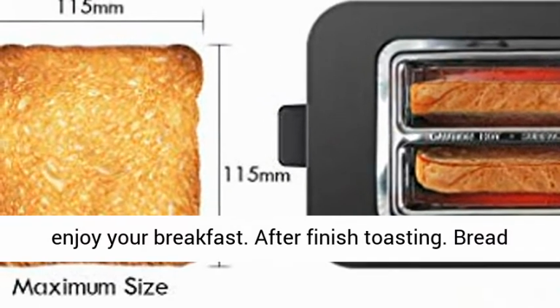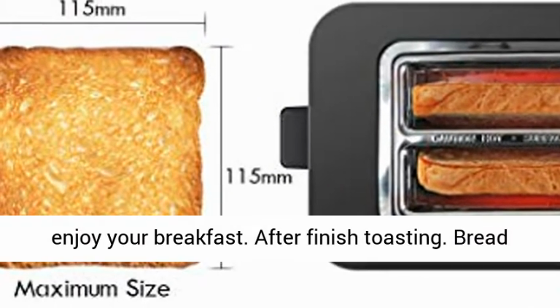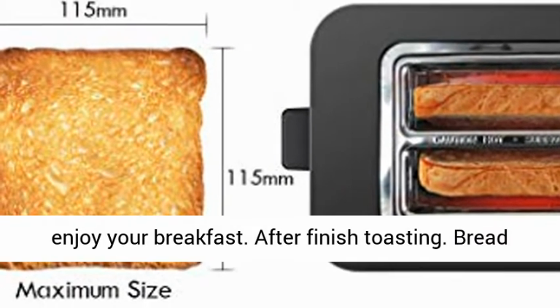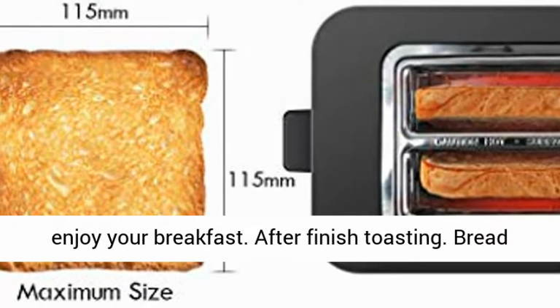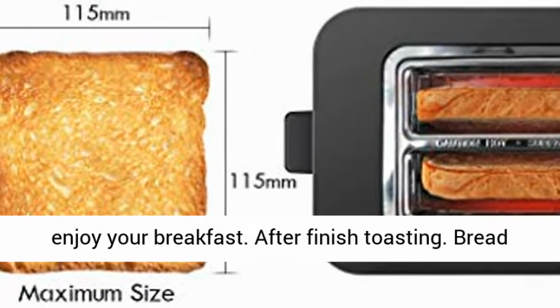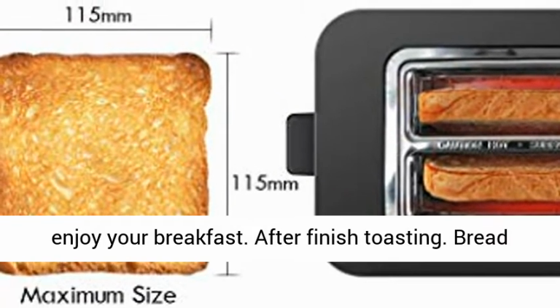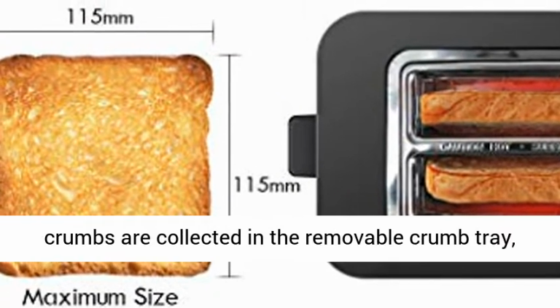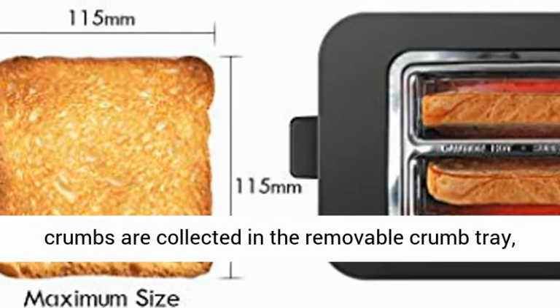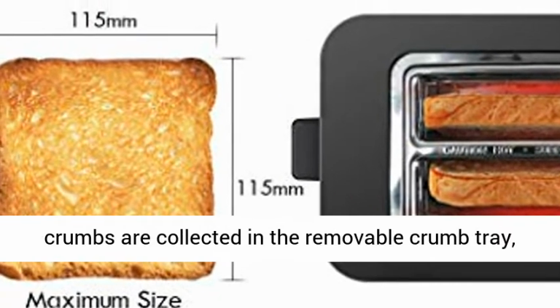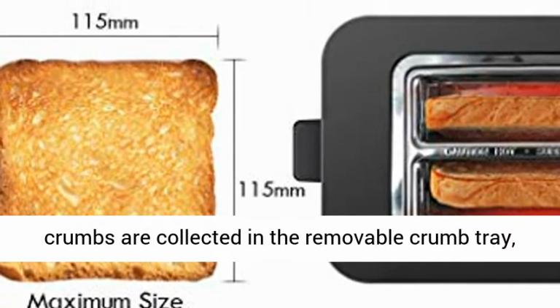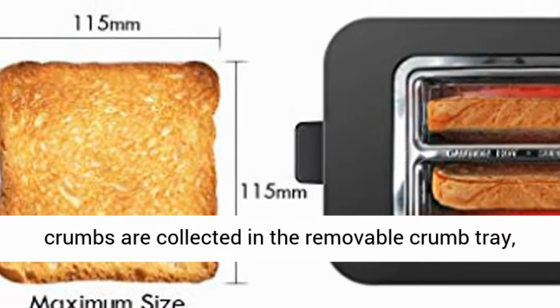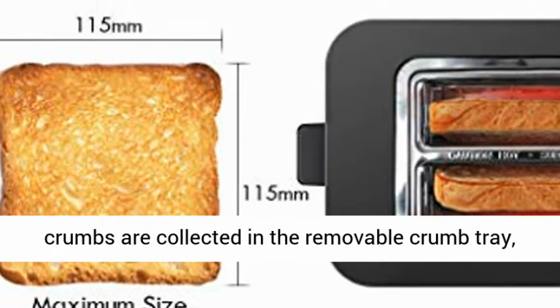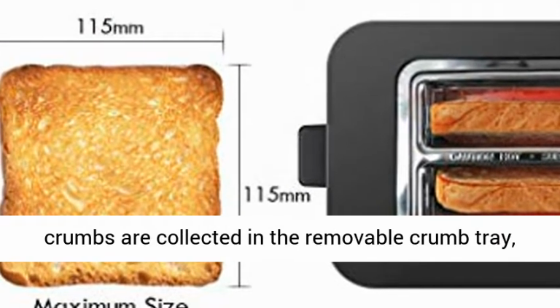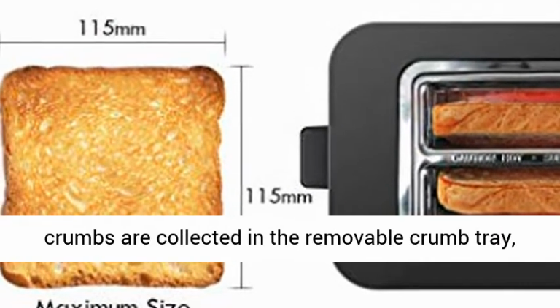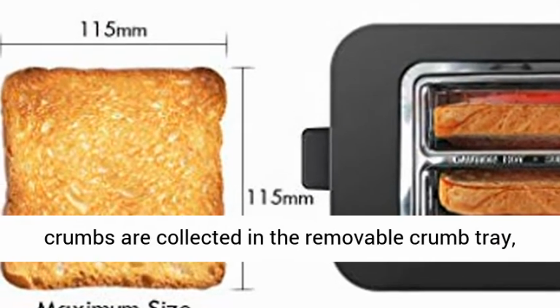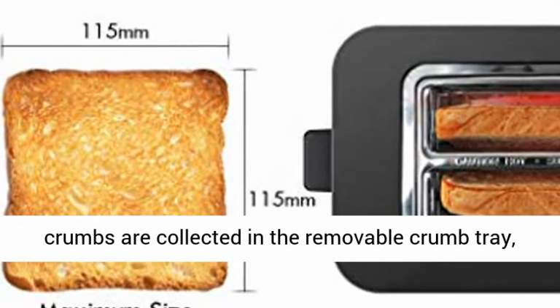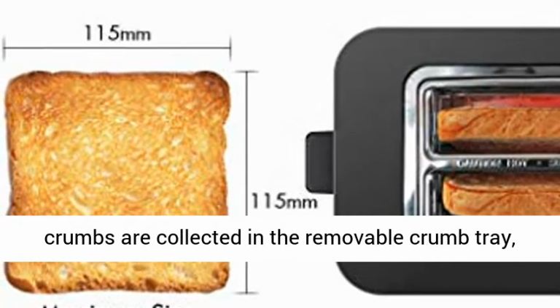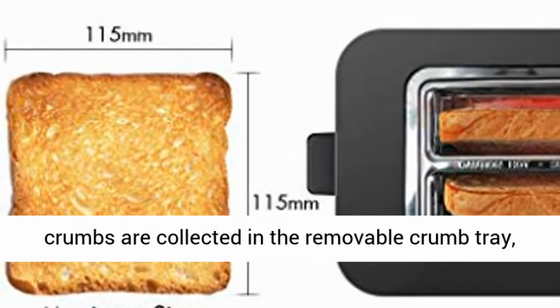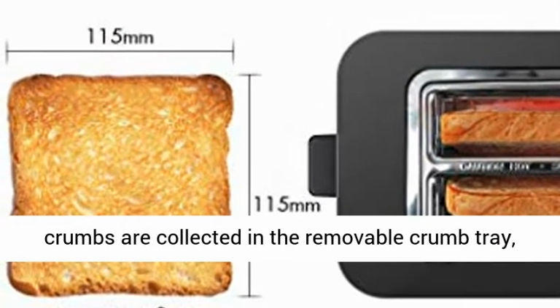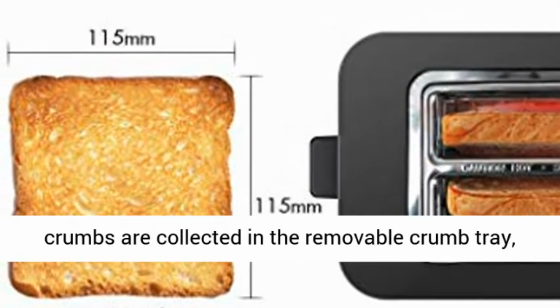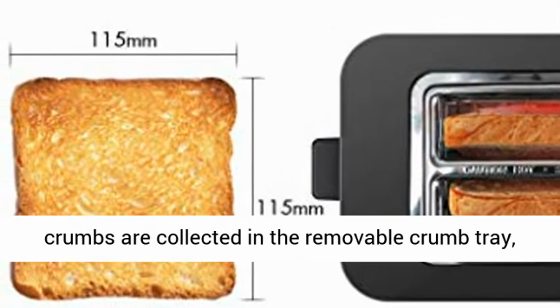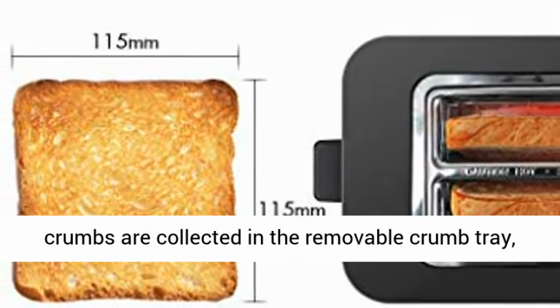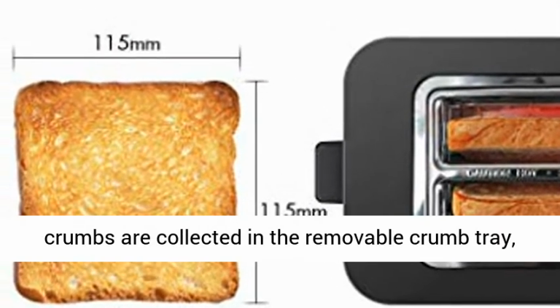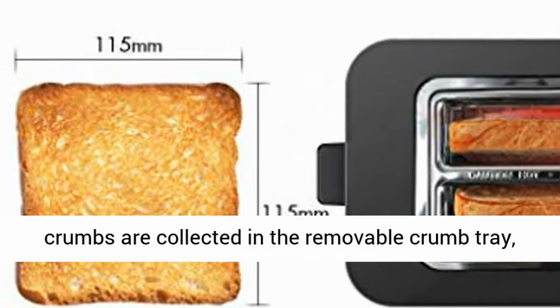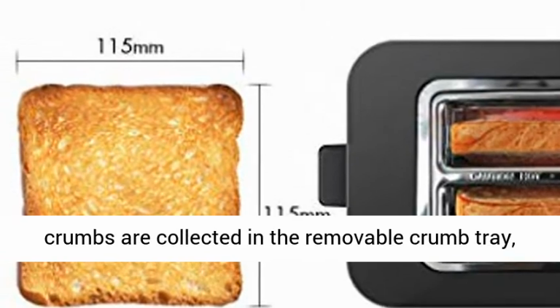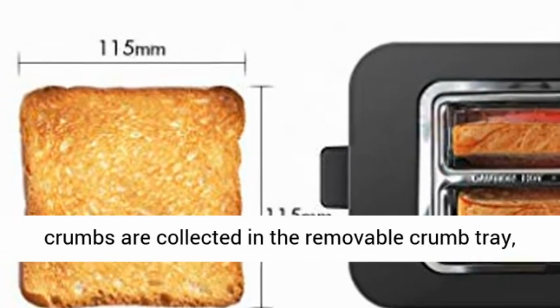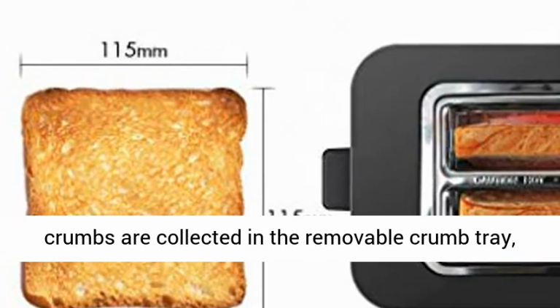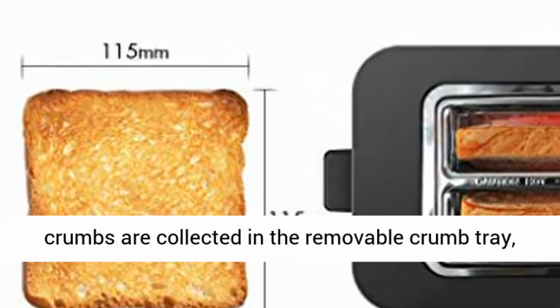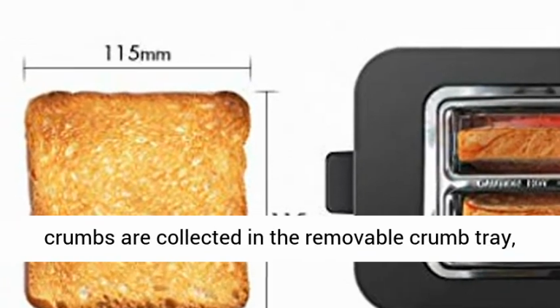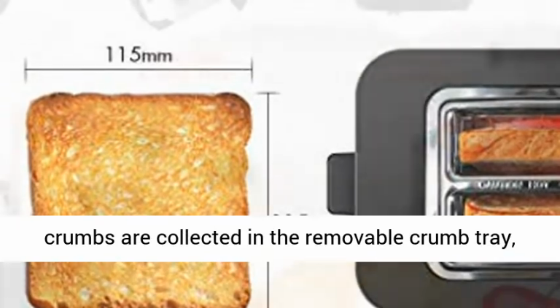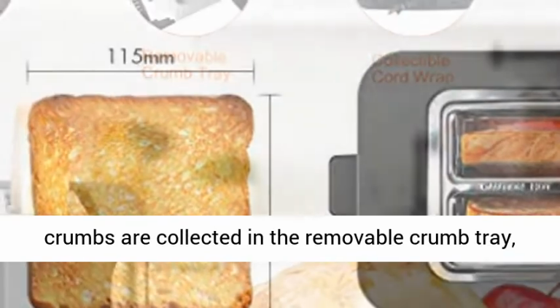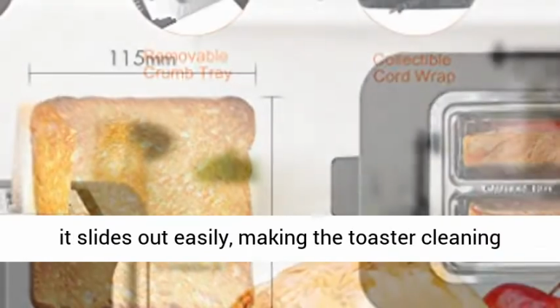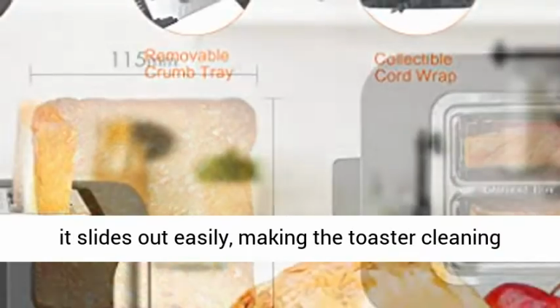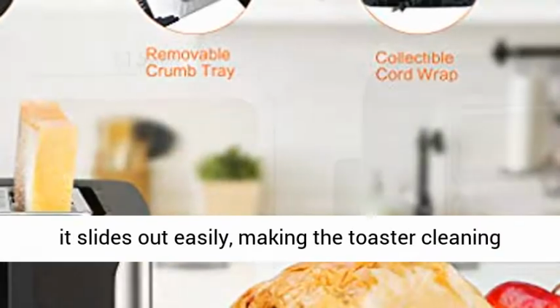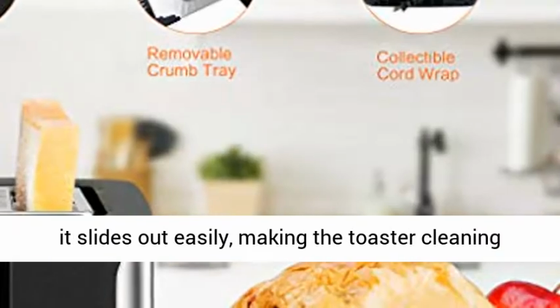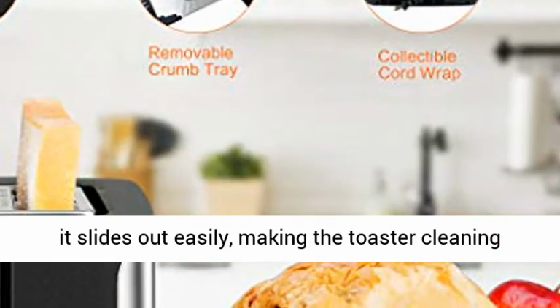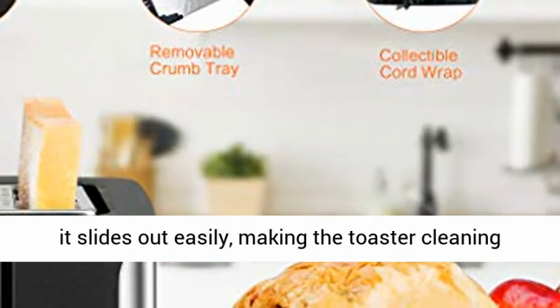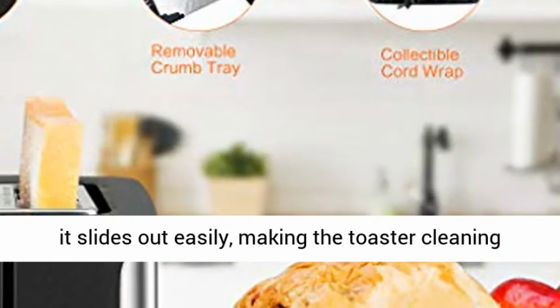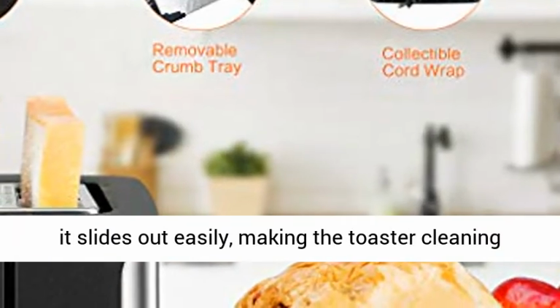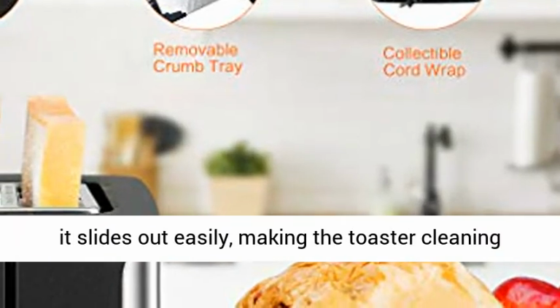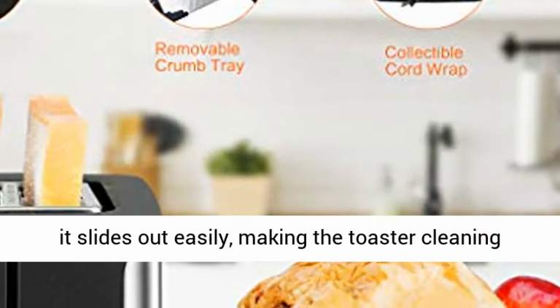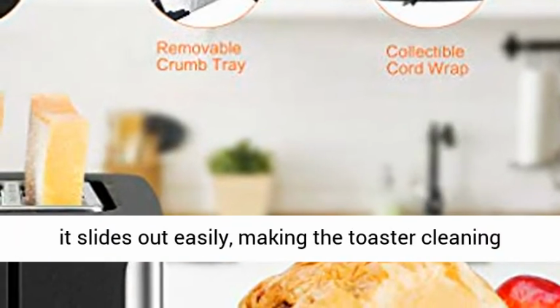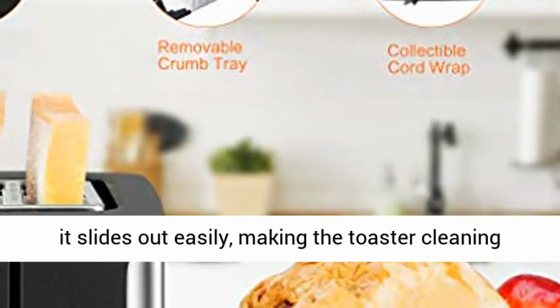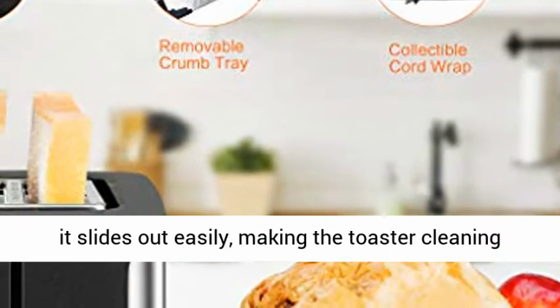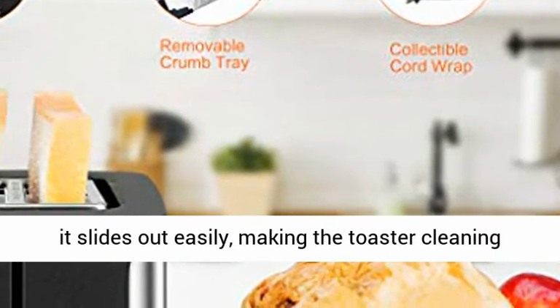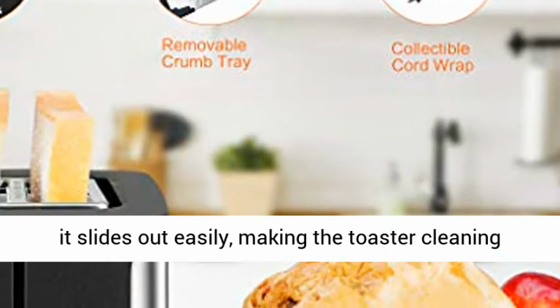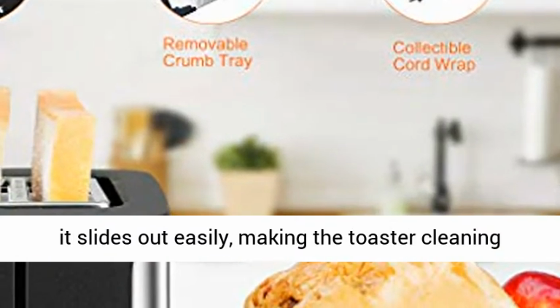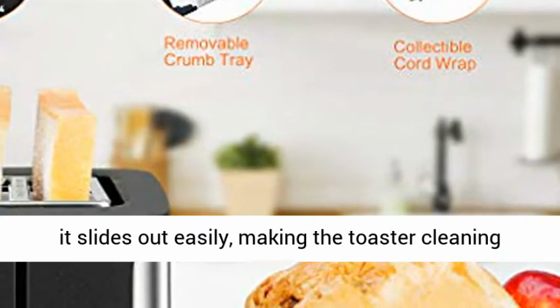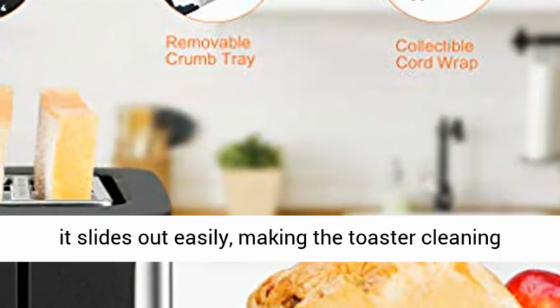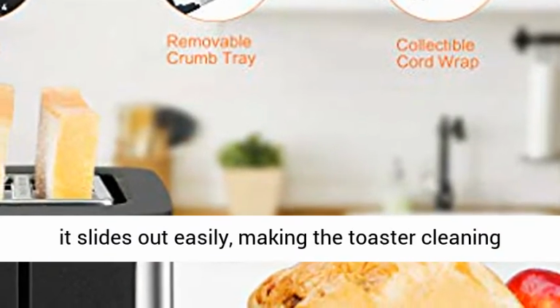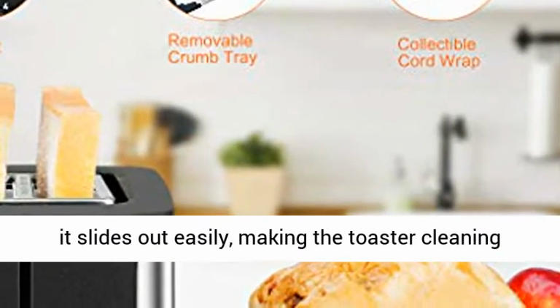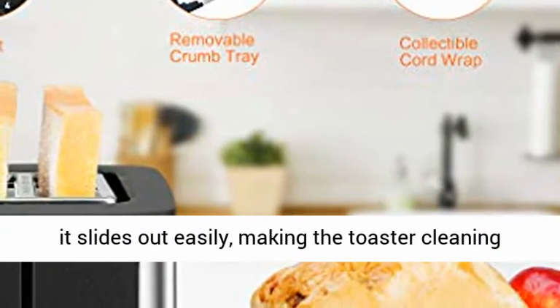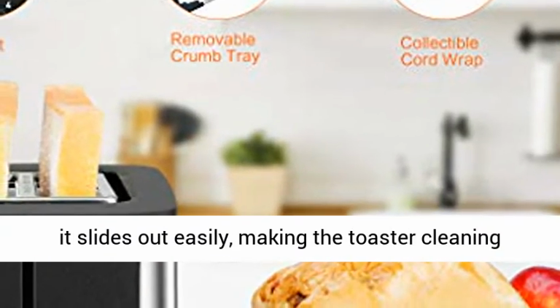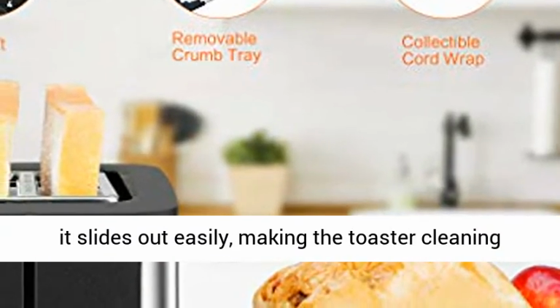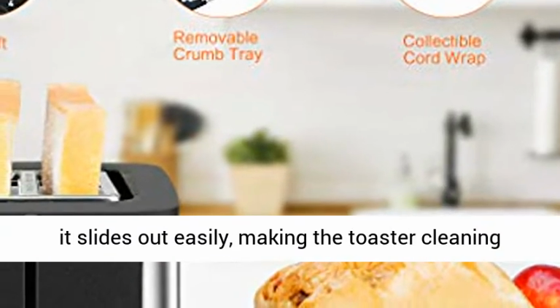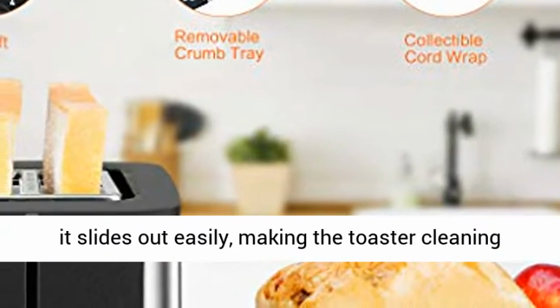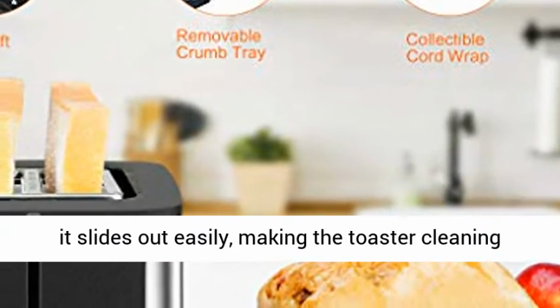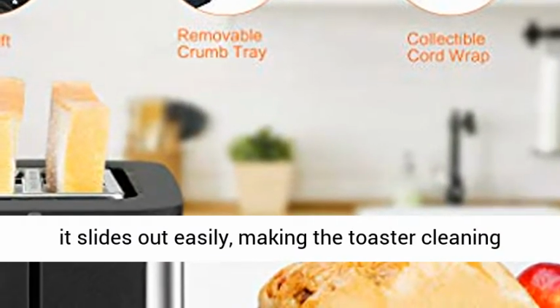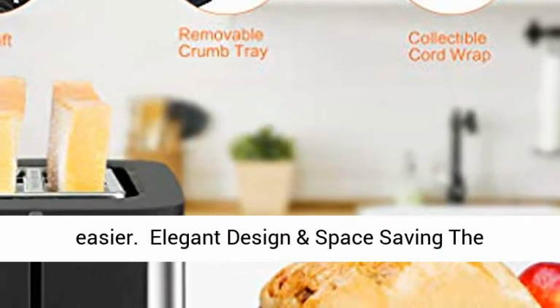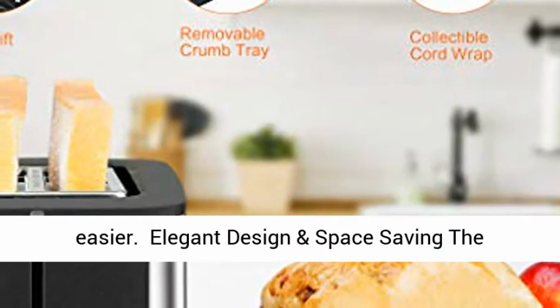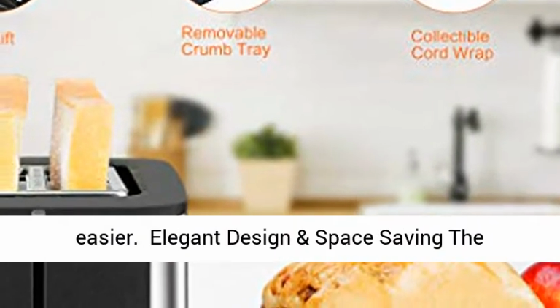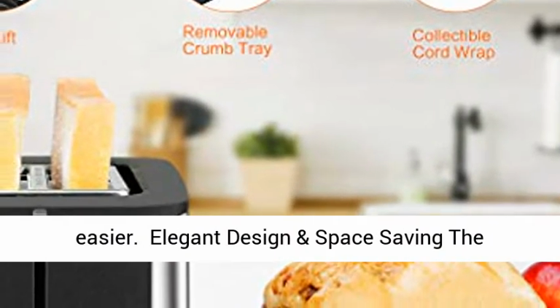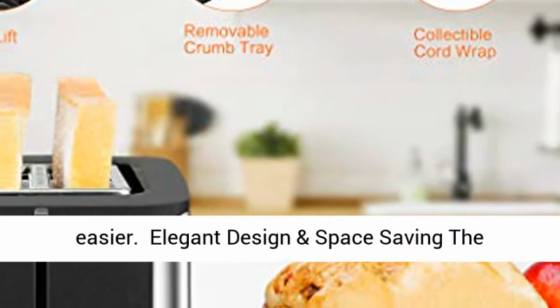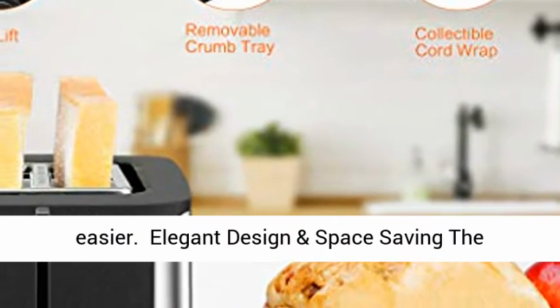After finished toasting, bread crumbs are collected in the removable crumb tray. It slides out easily, making the toaster cleaning easier.